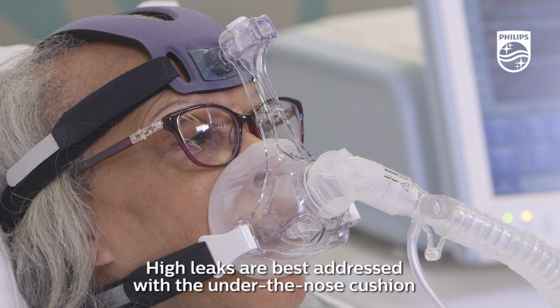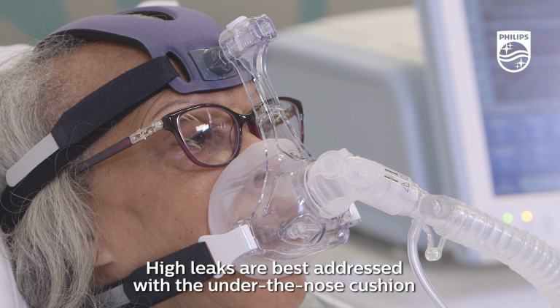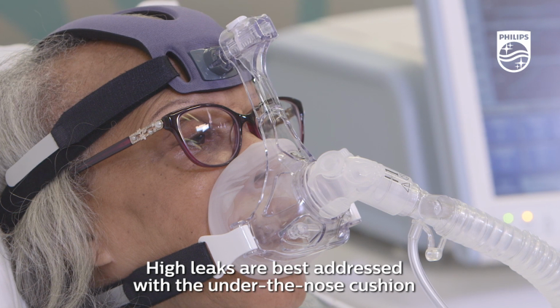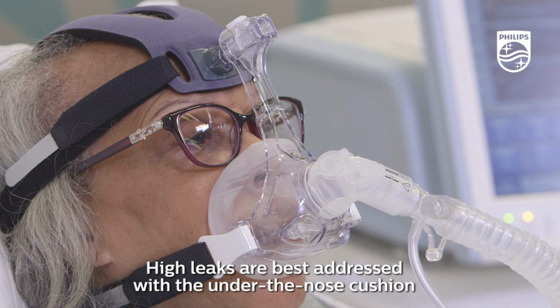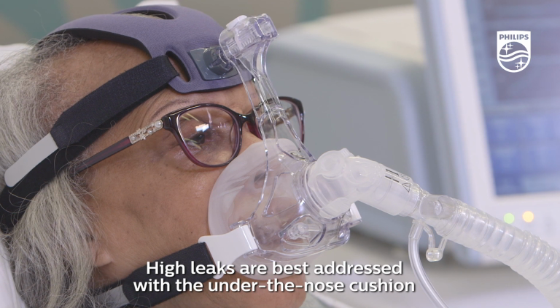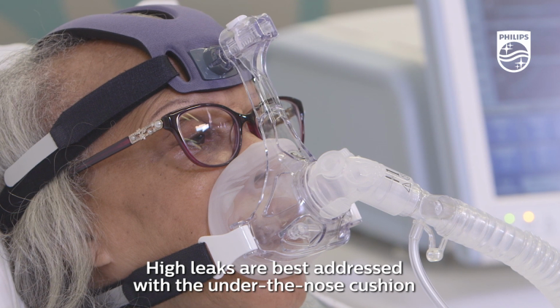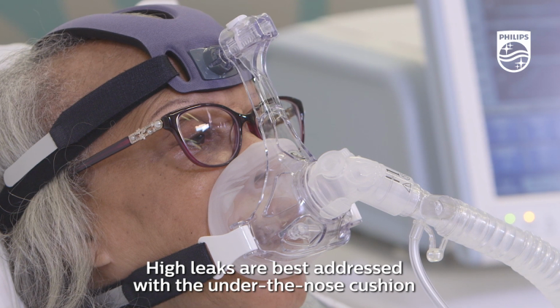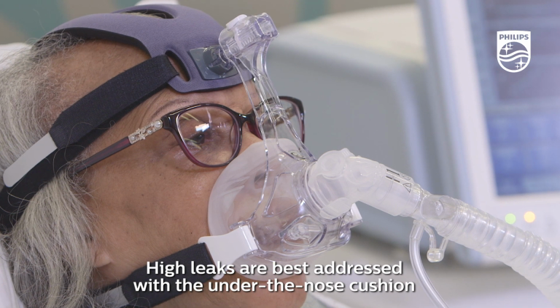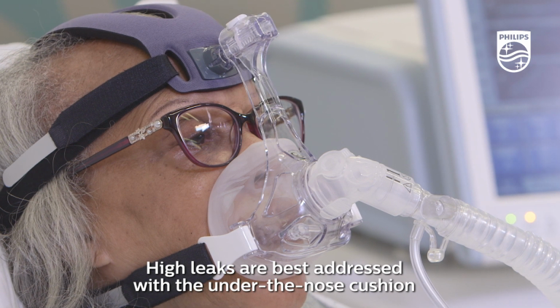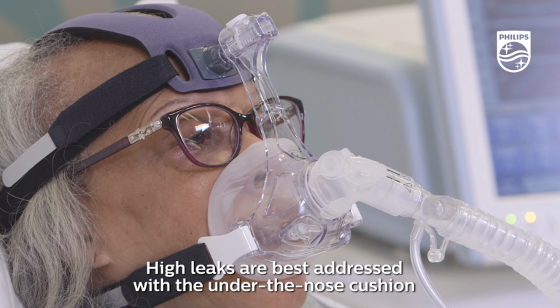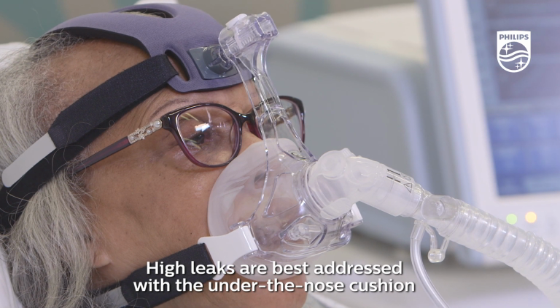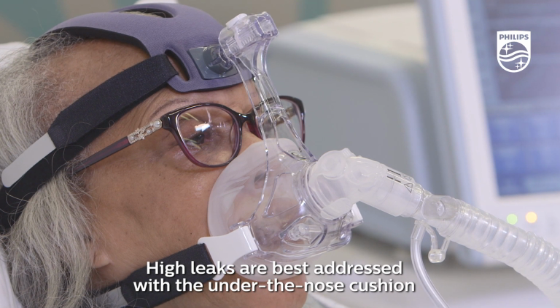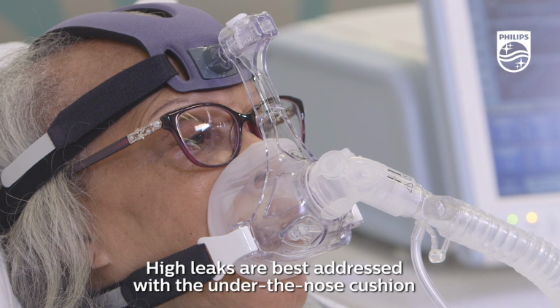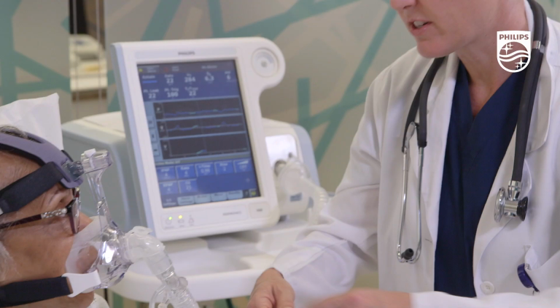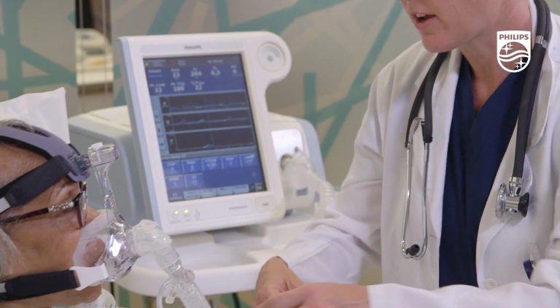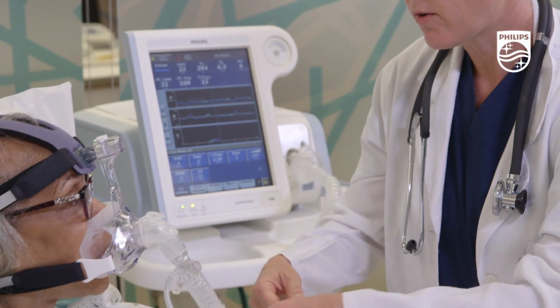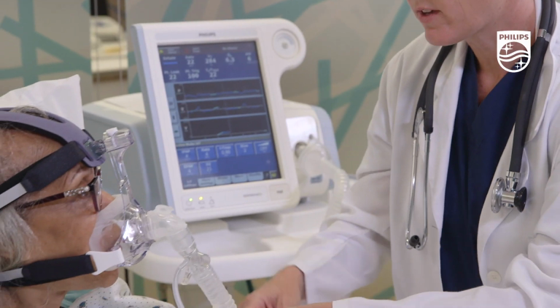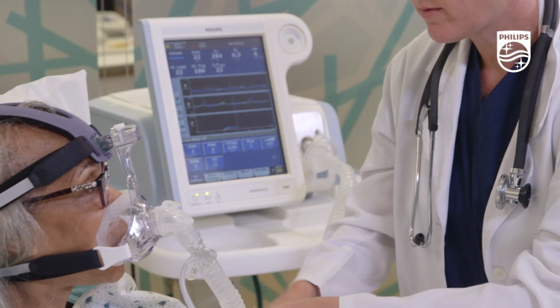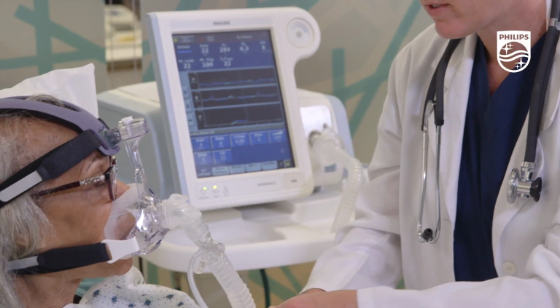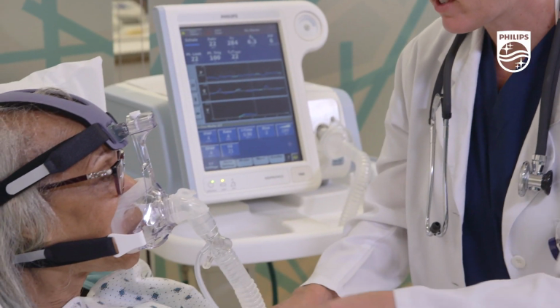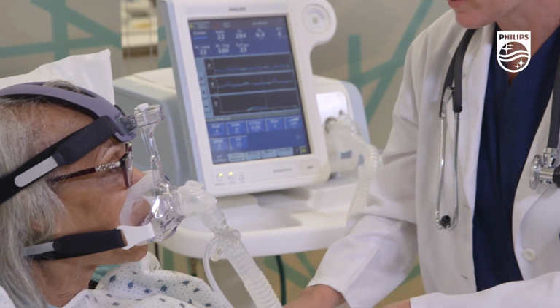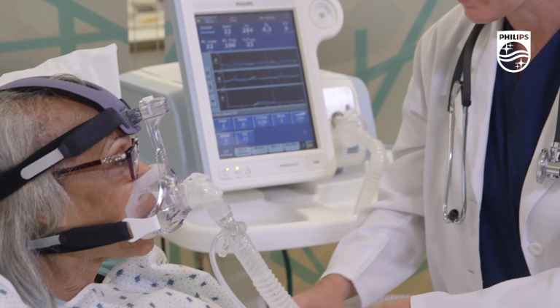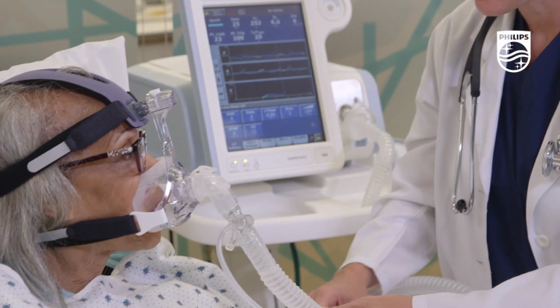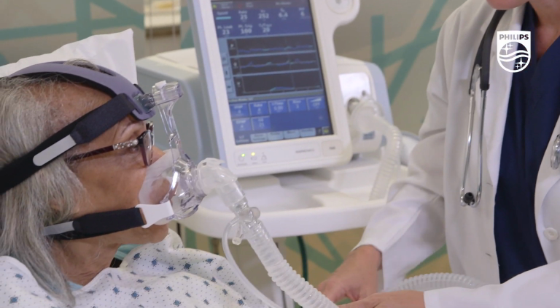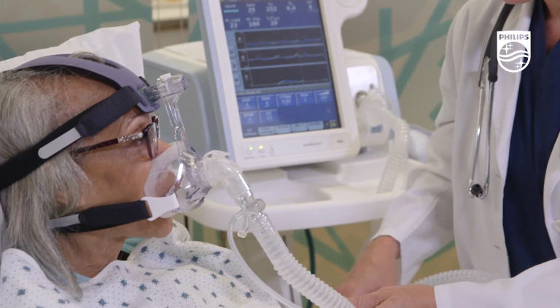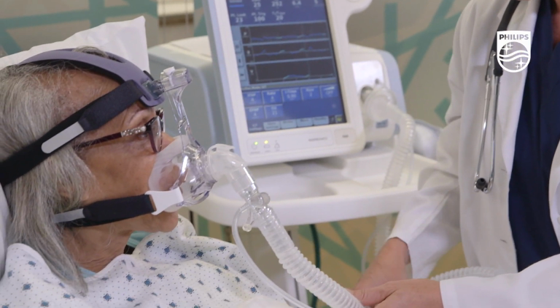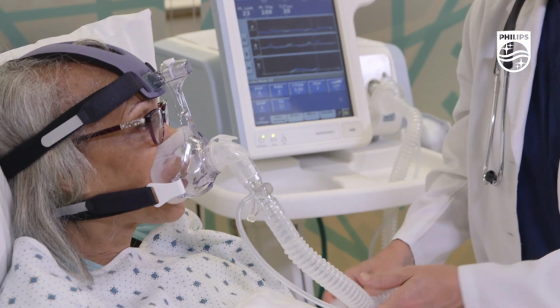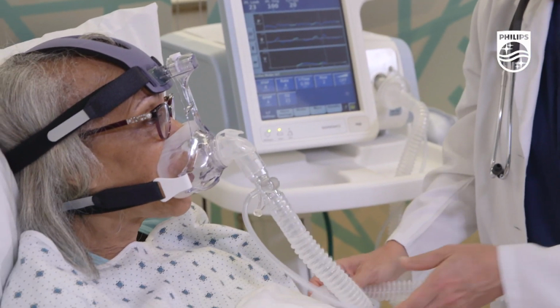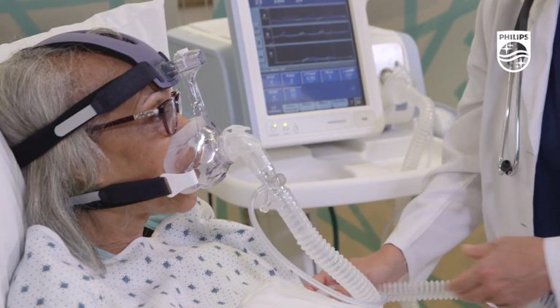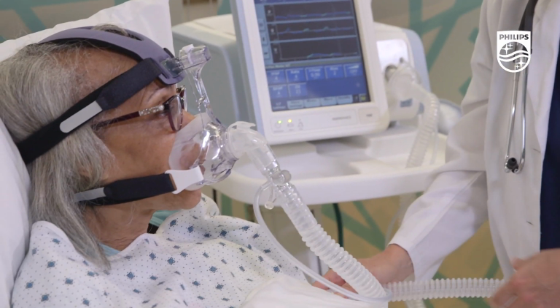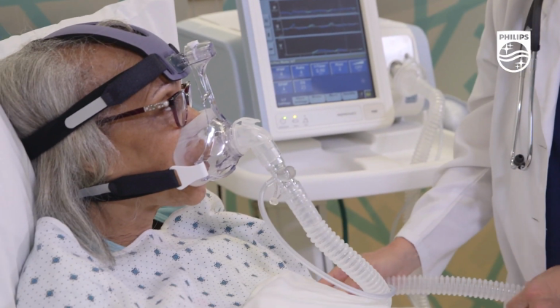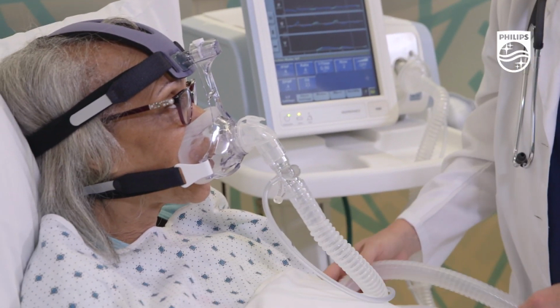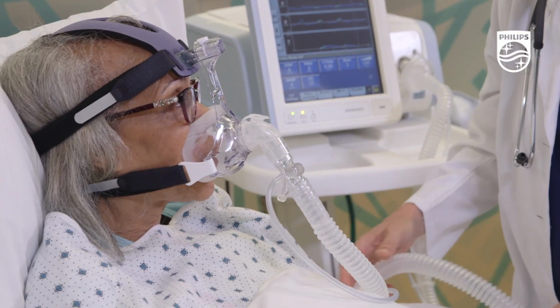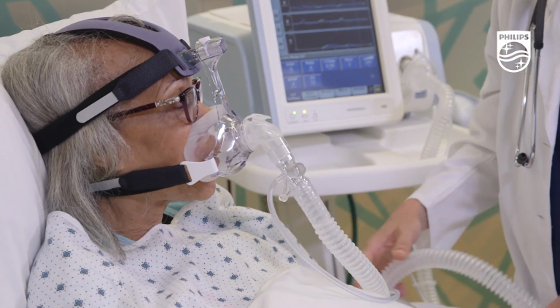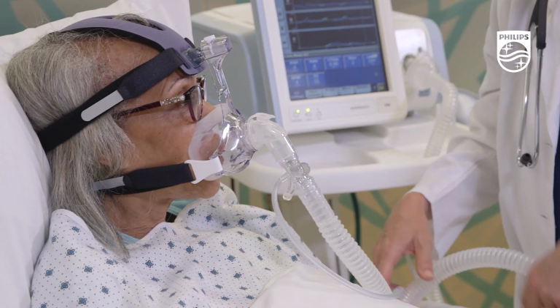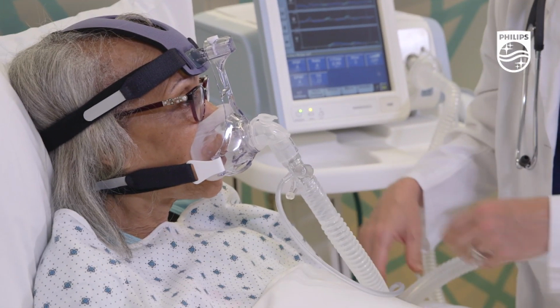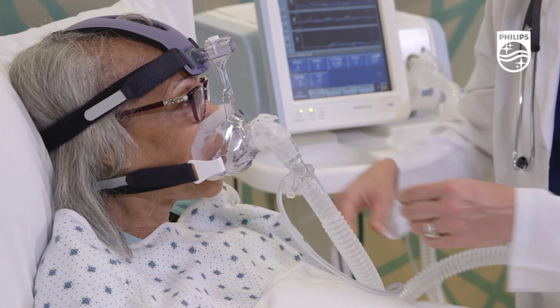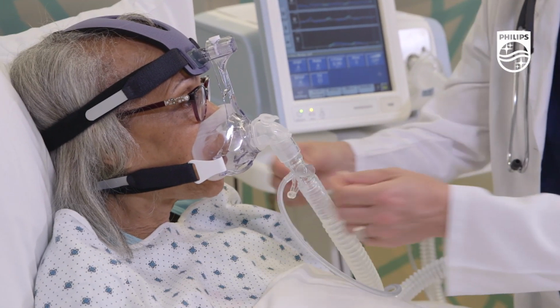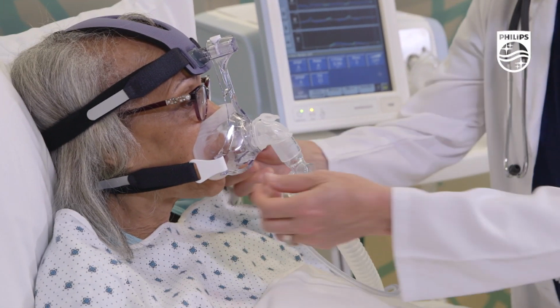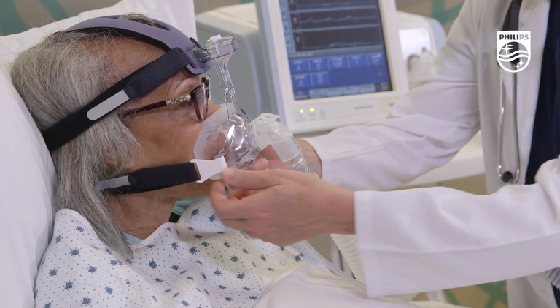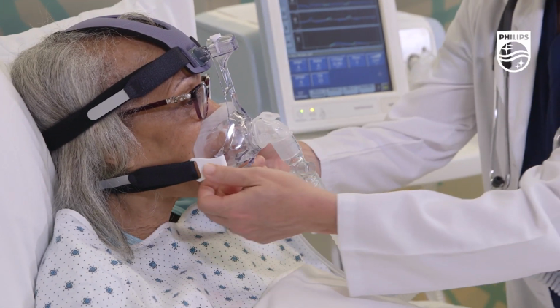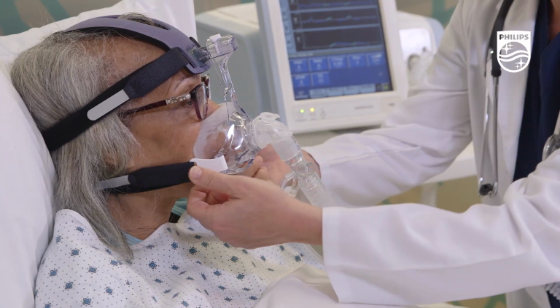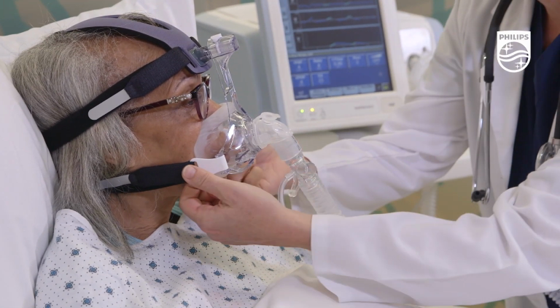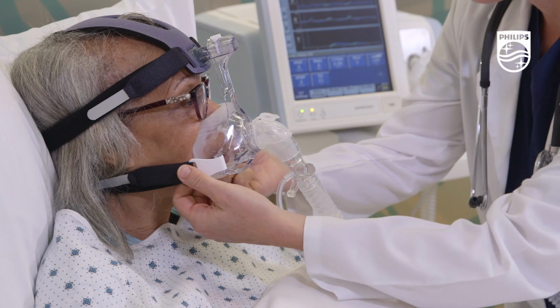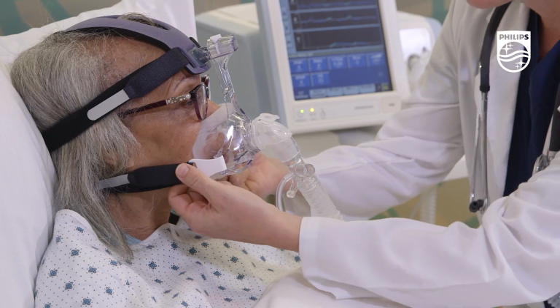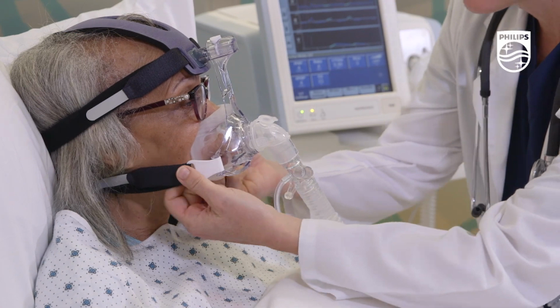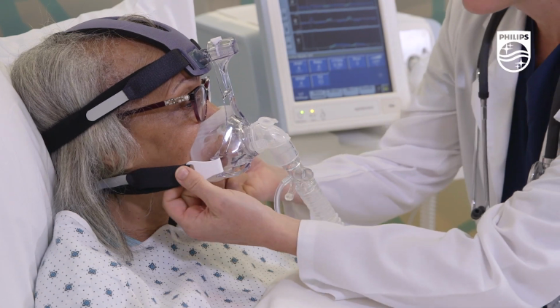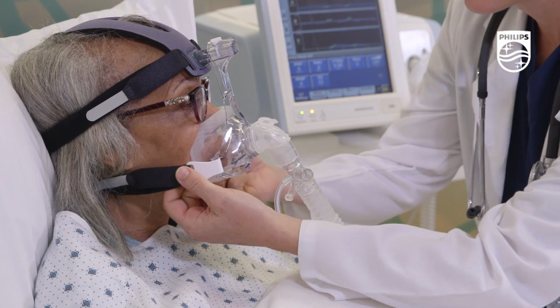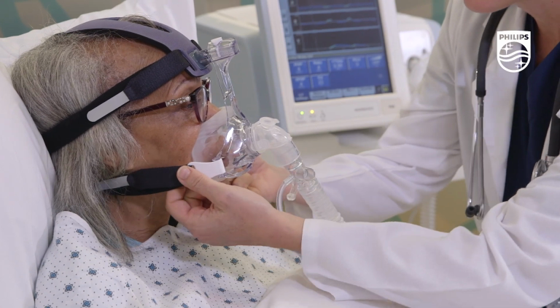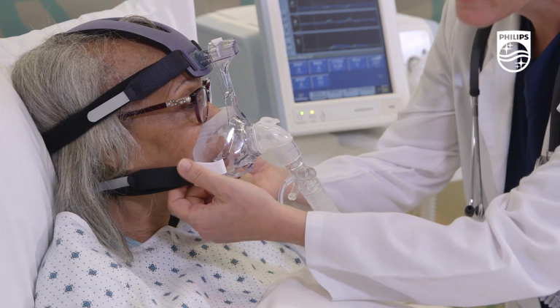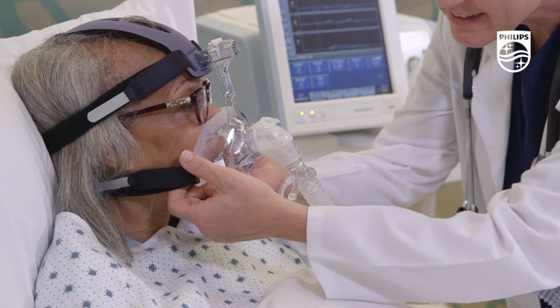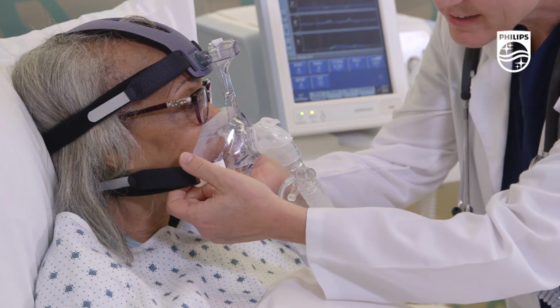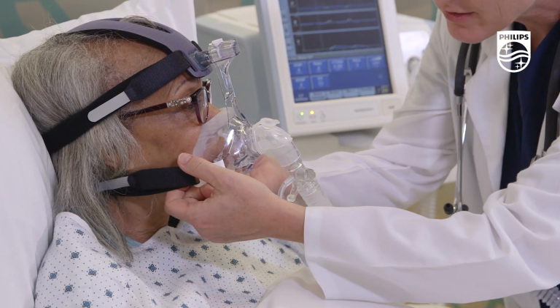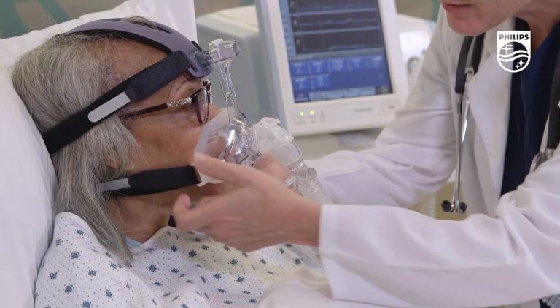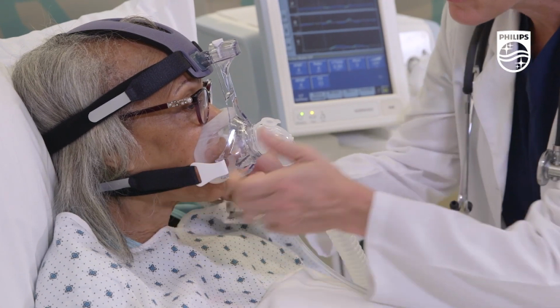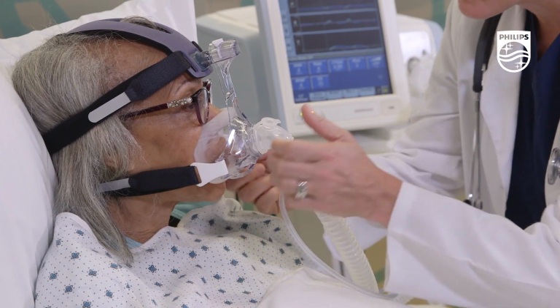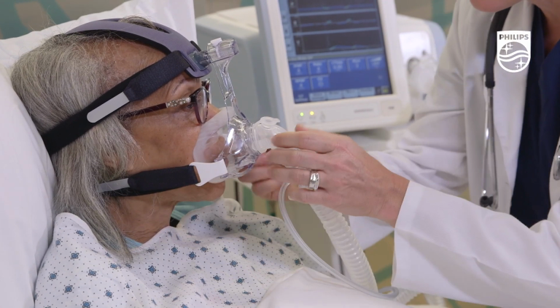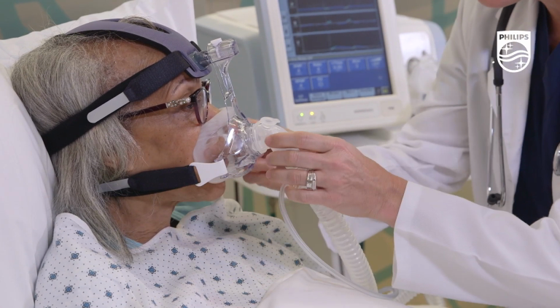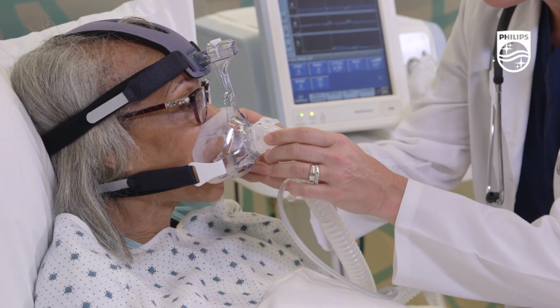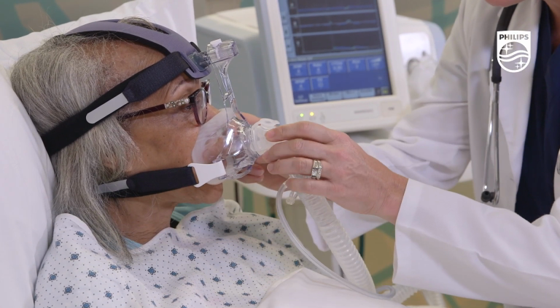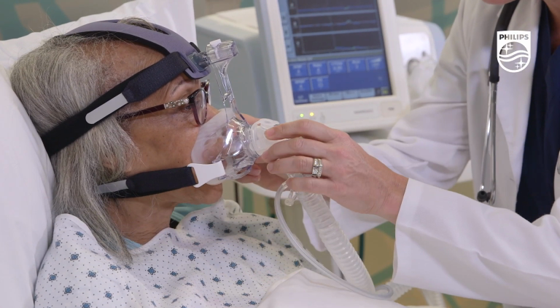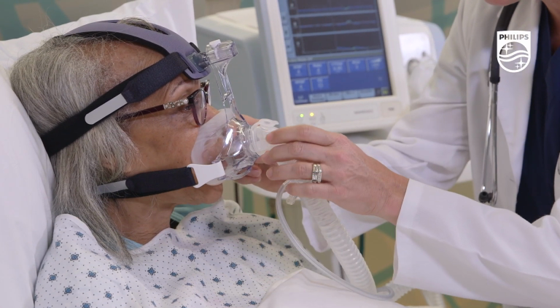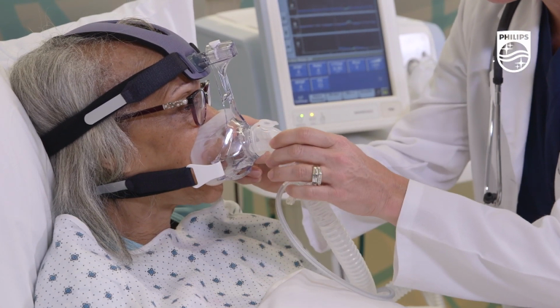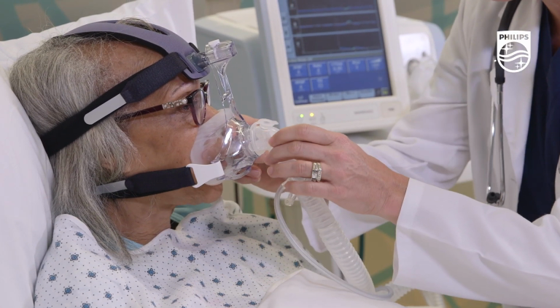If leaks are seemingly unmanageable through angle or tension adjustment, the mask should be reassessed or resized.